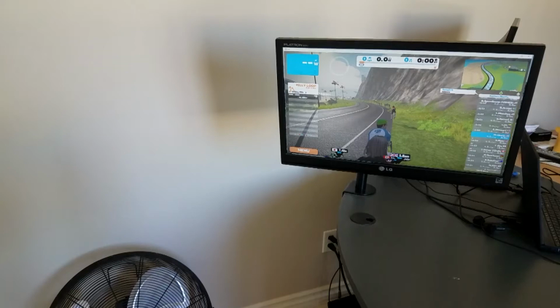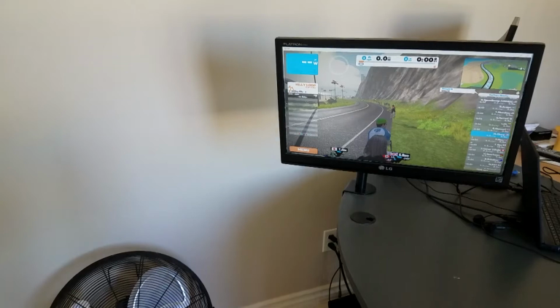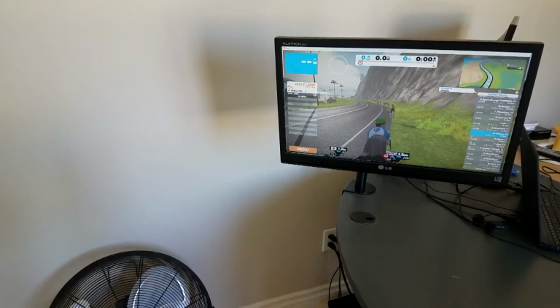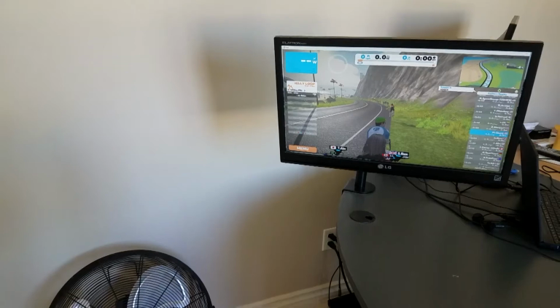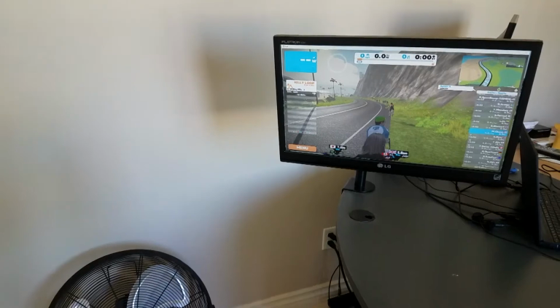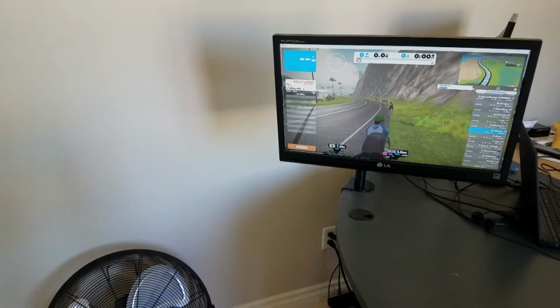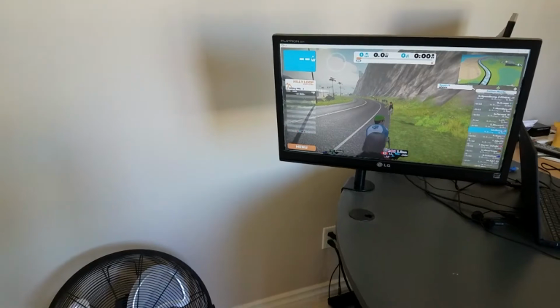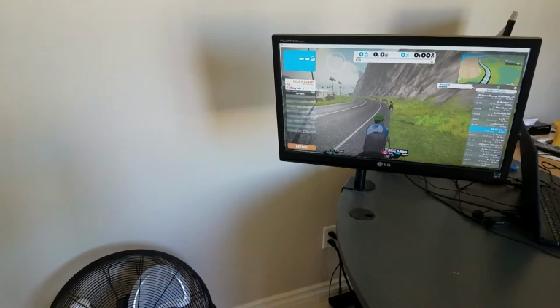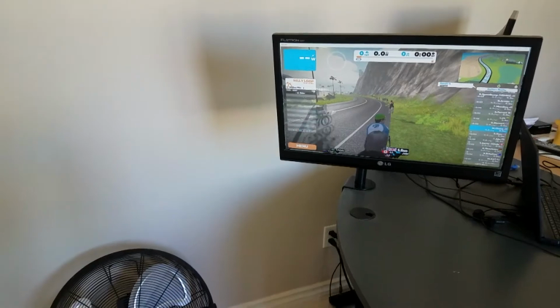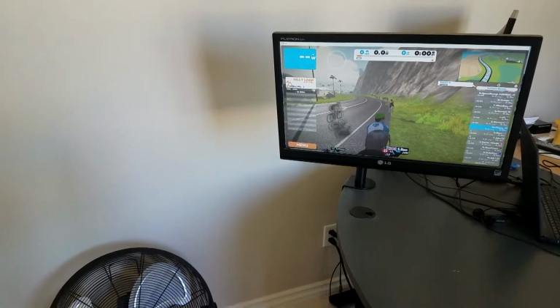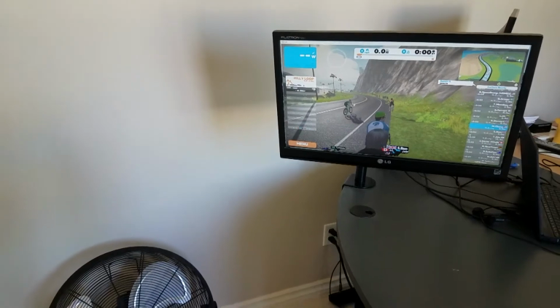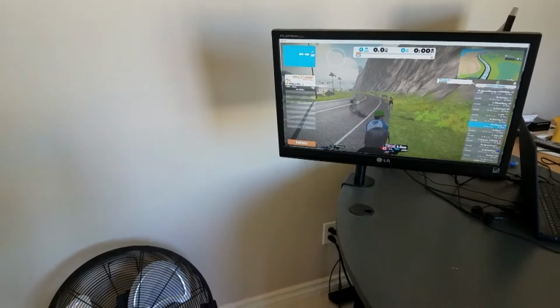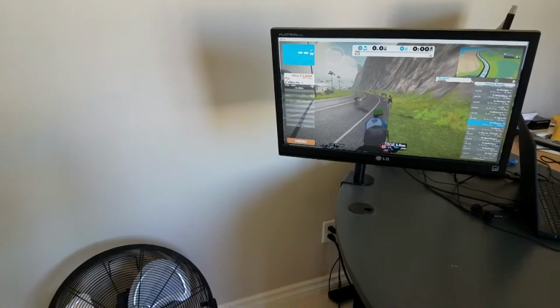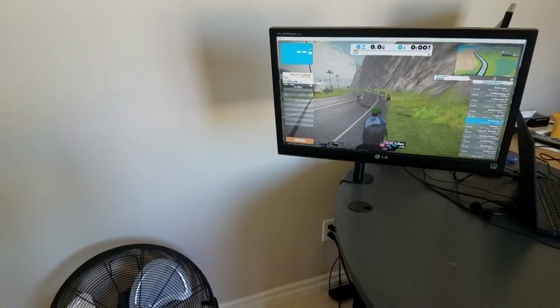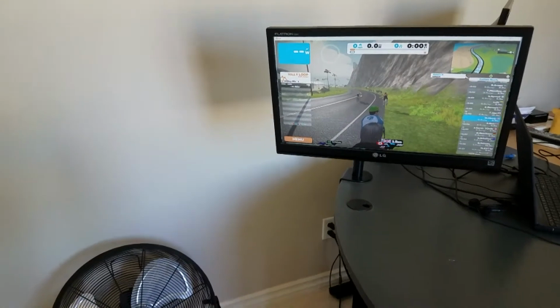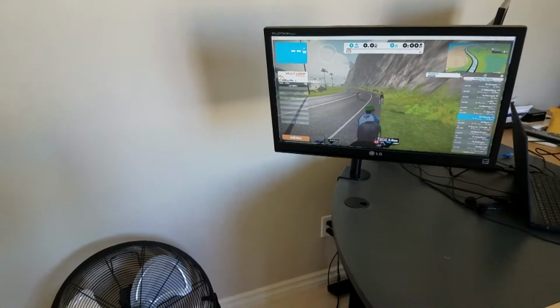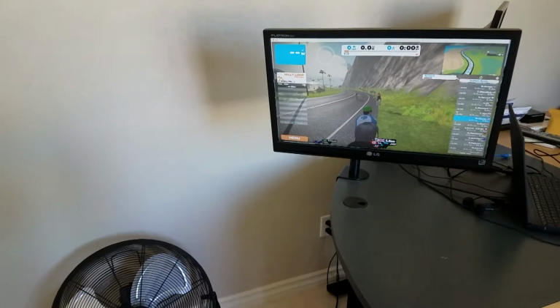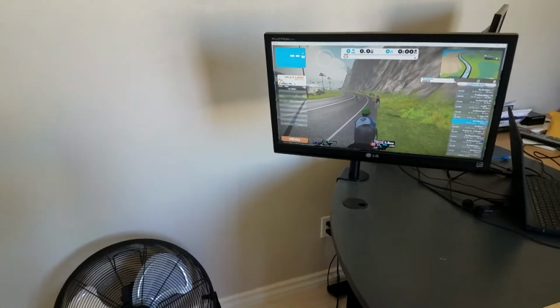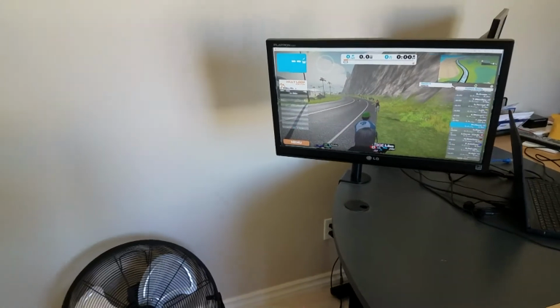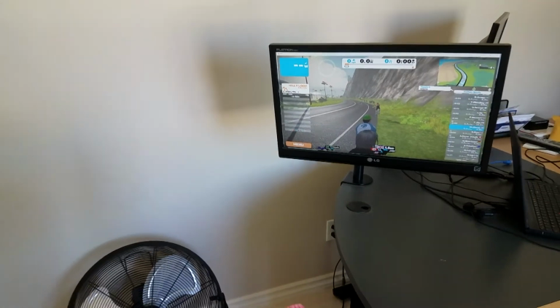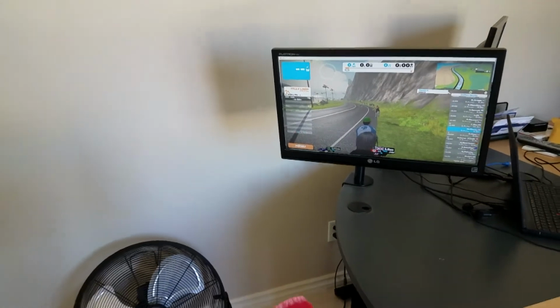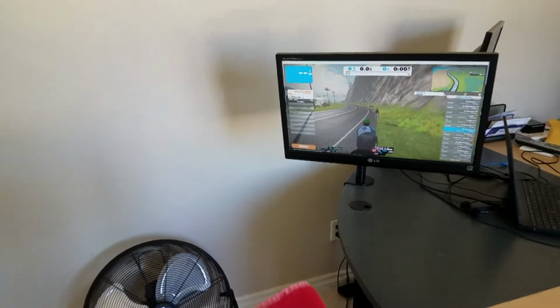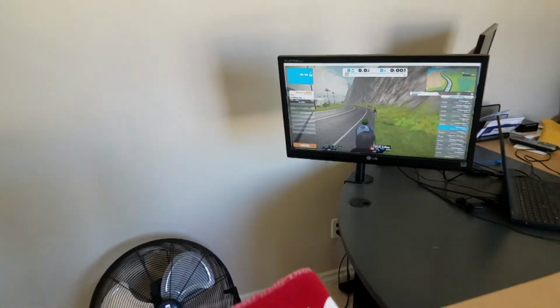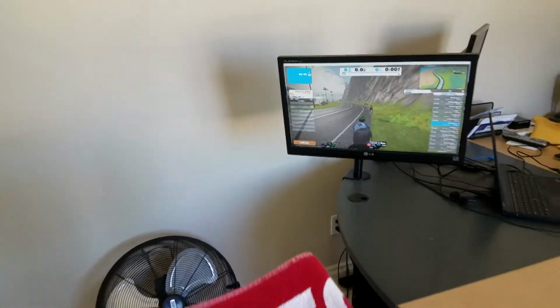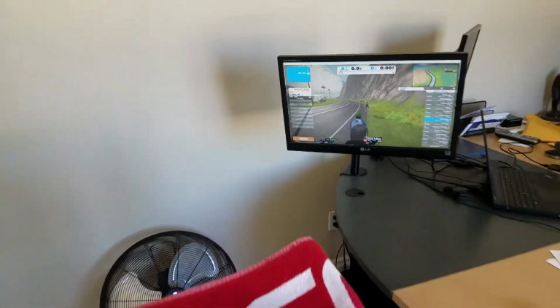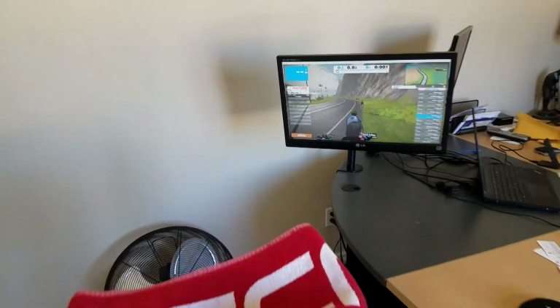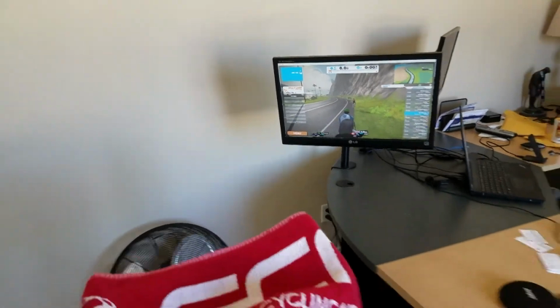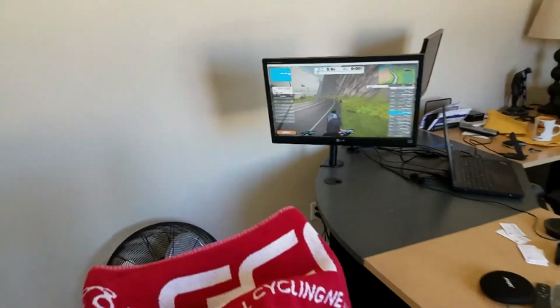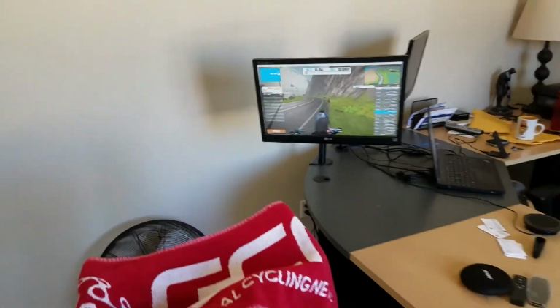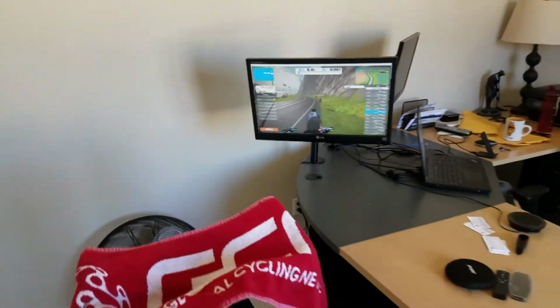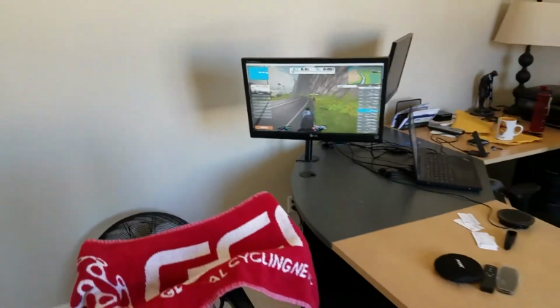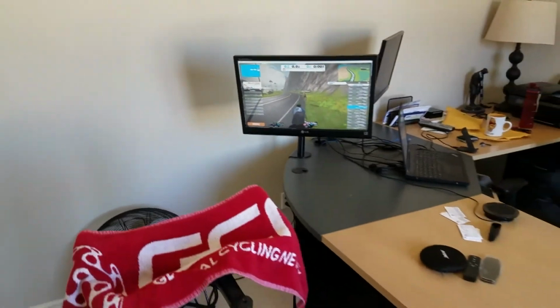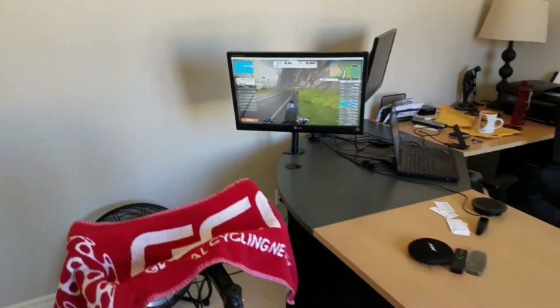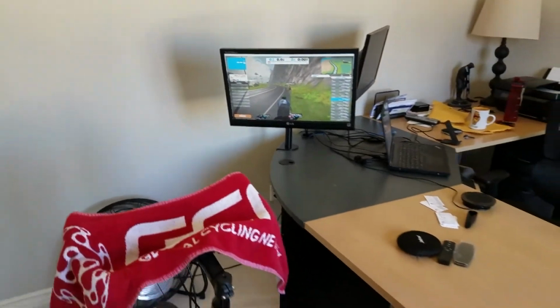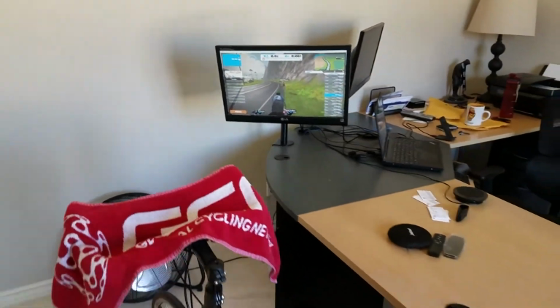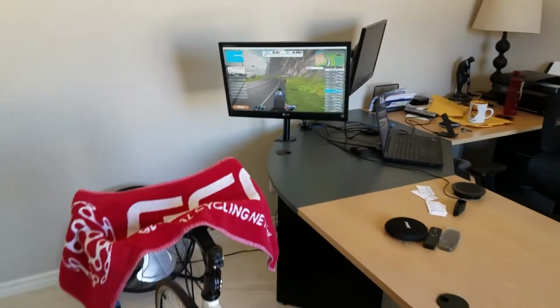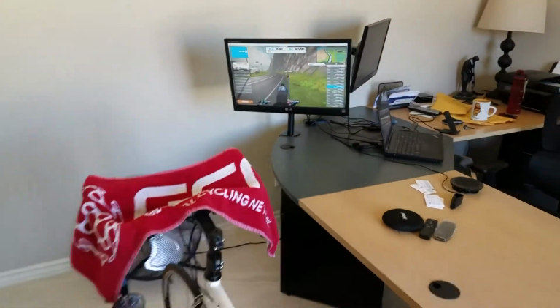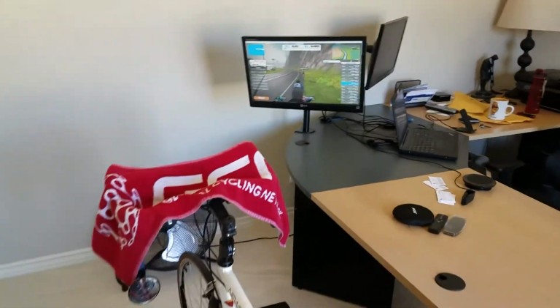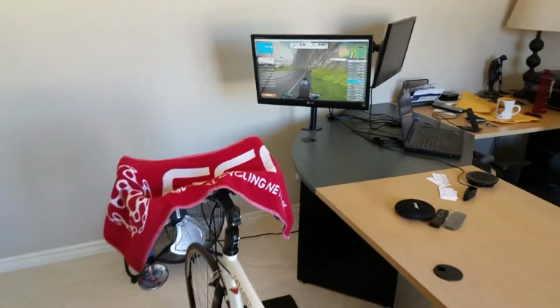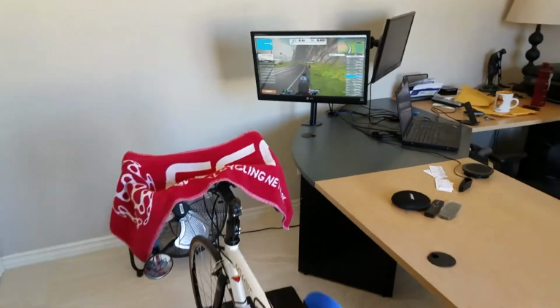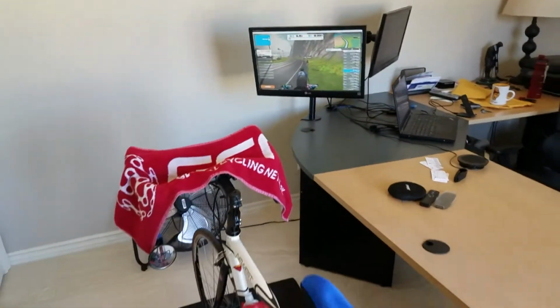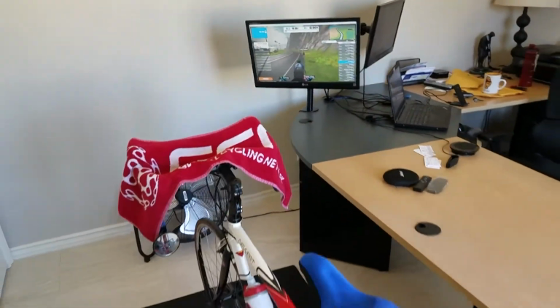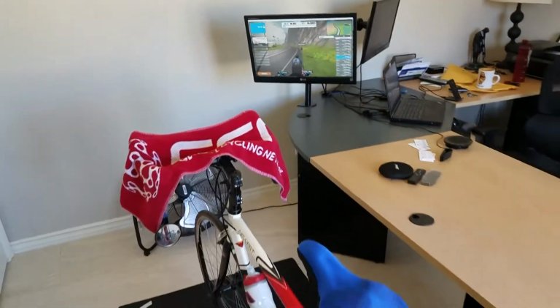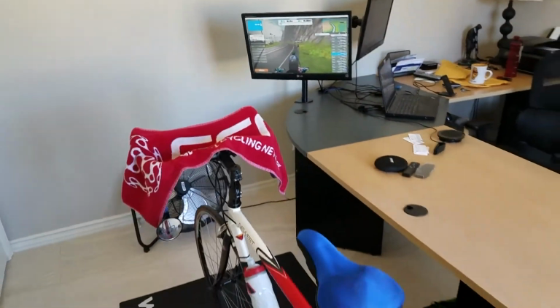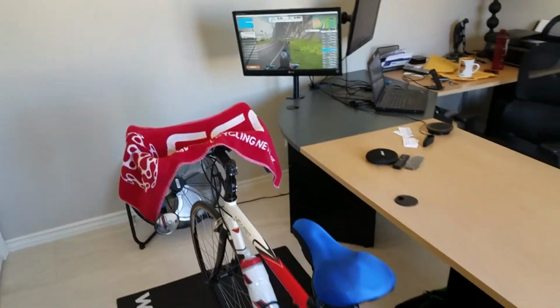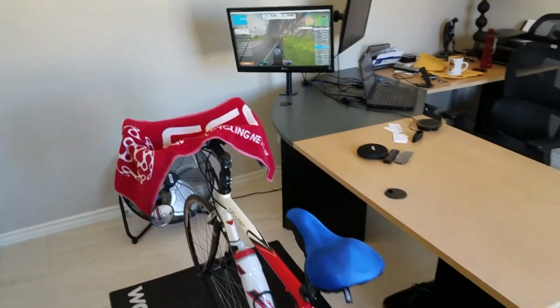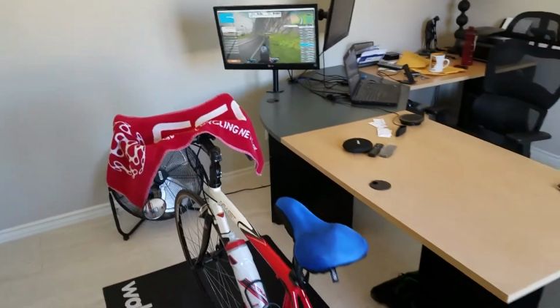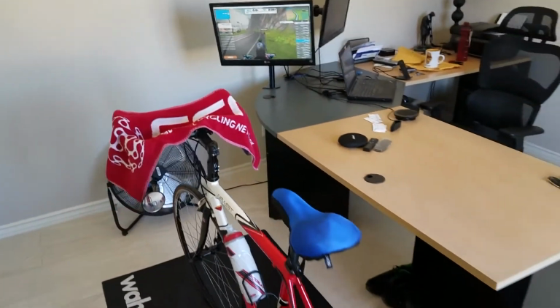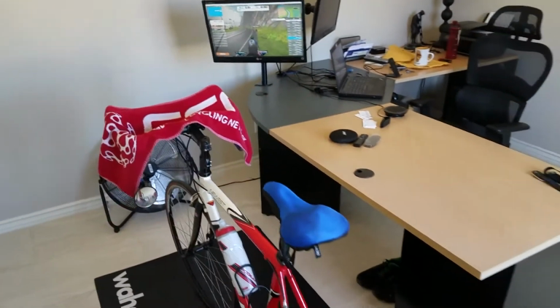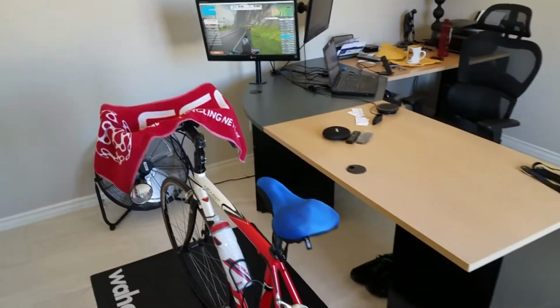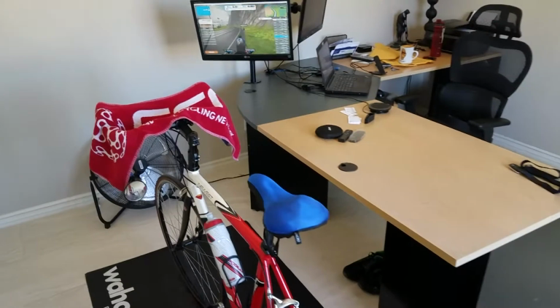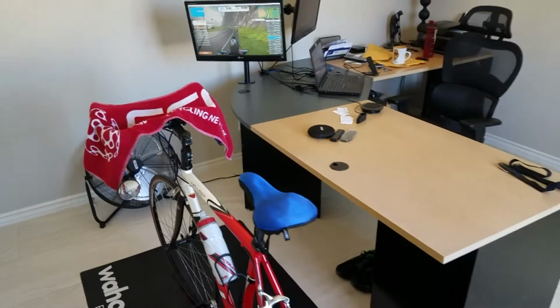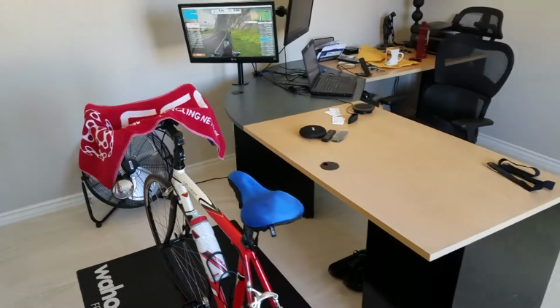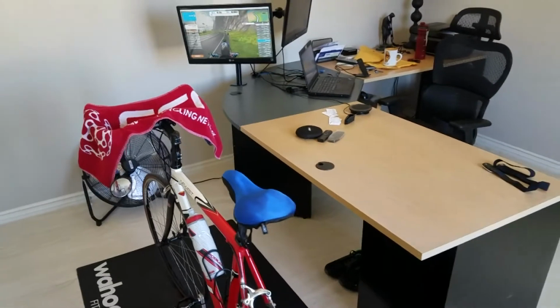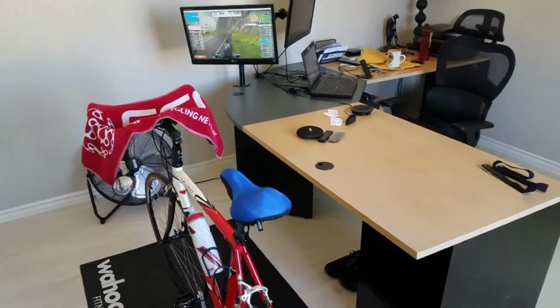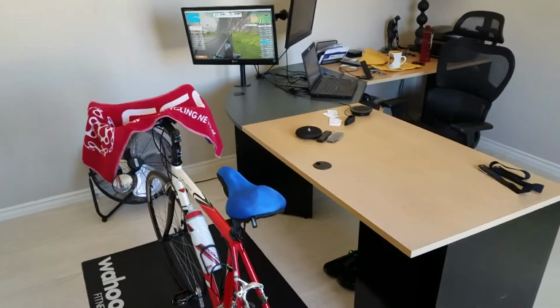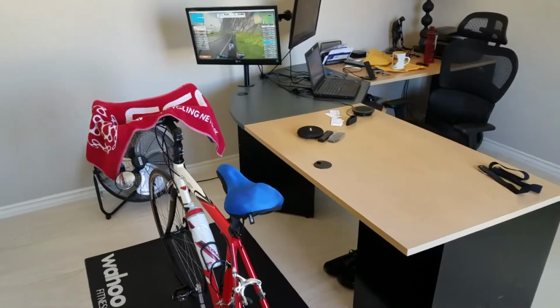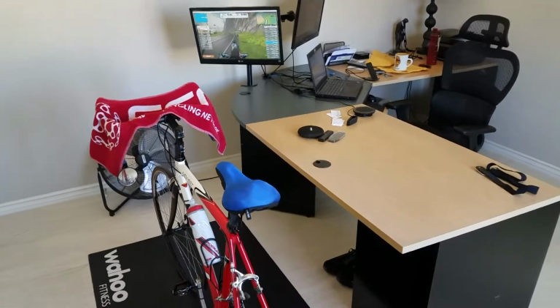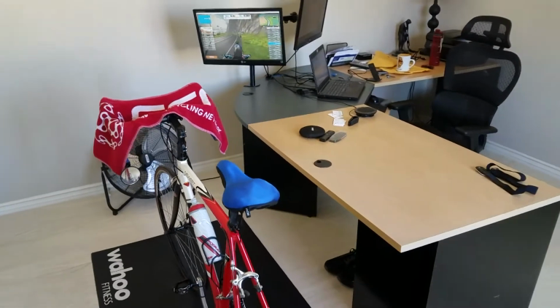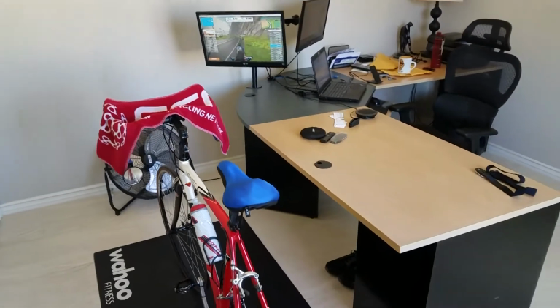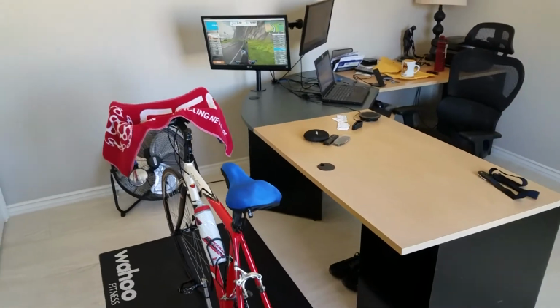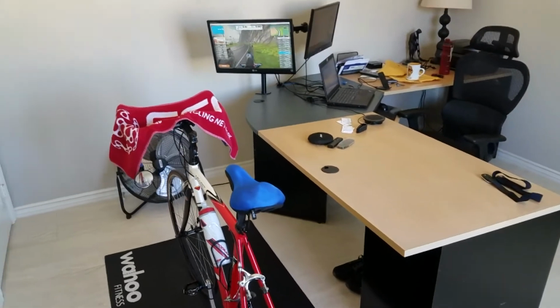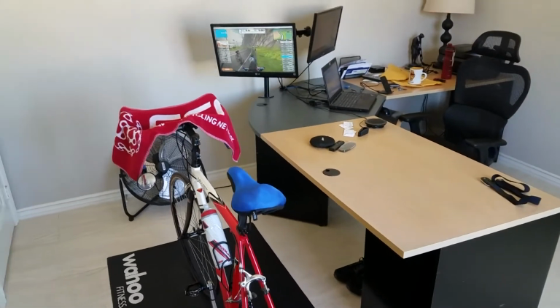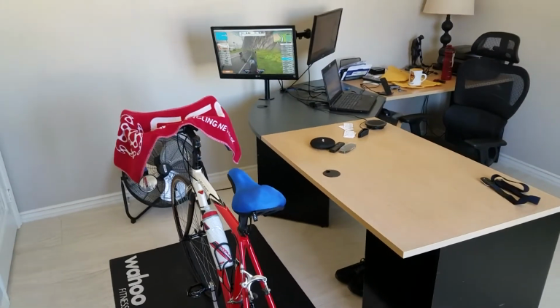Looking at Zwift for virtual training on your bike? There are some things you need to know to get started. Let's go!